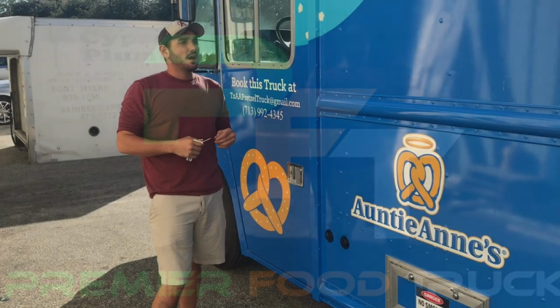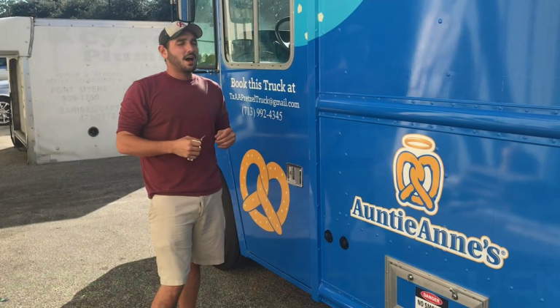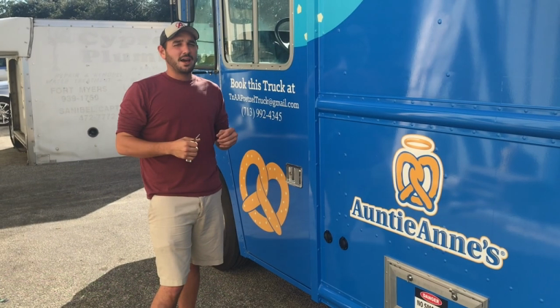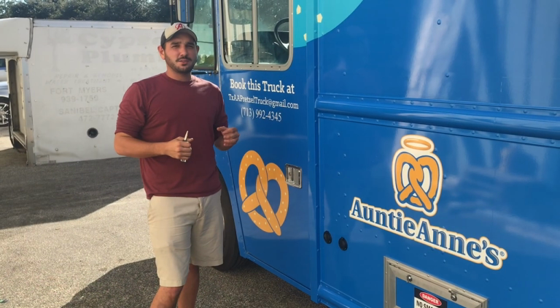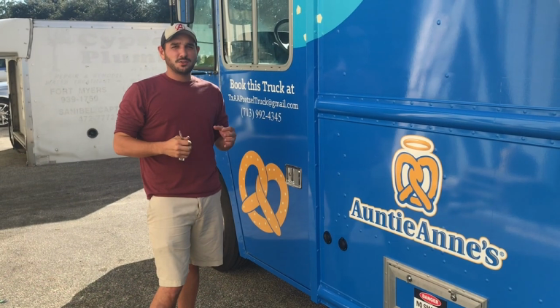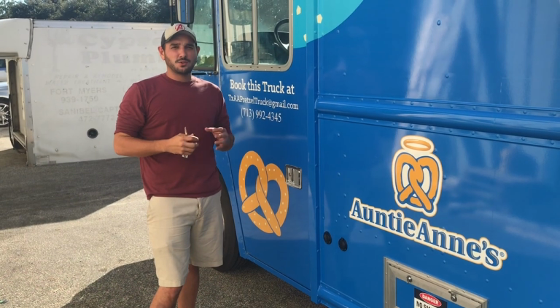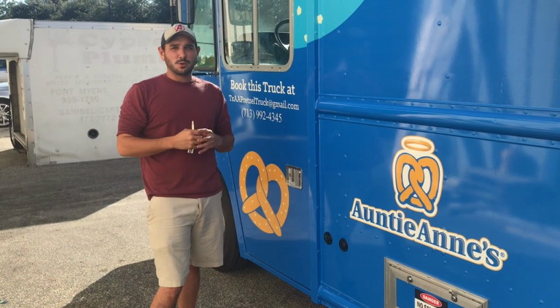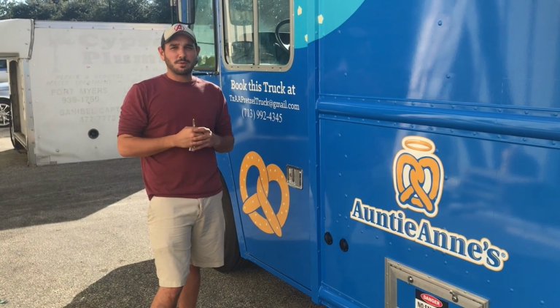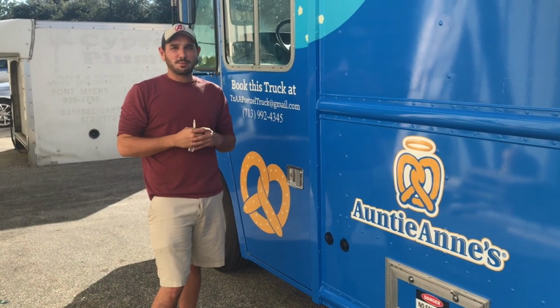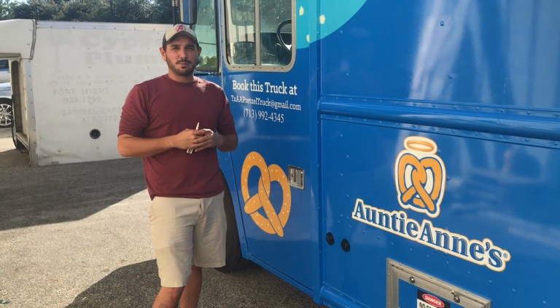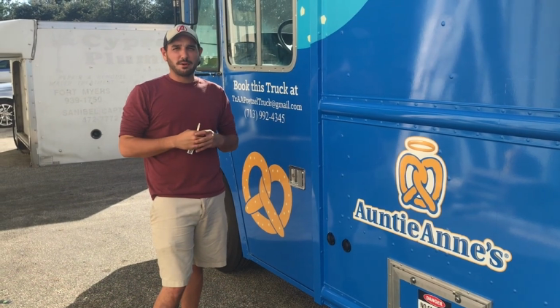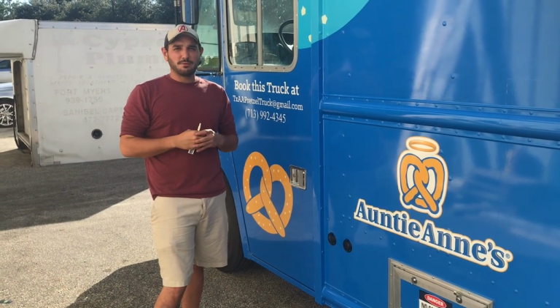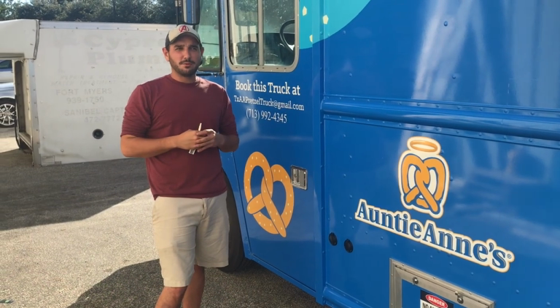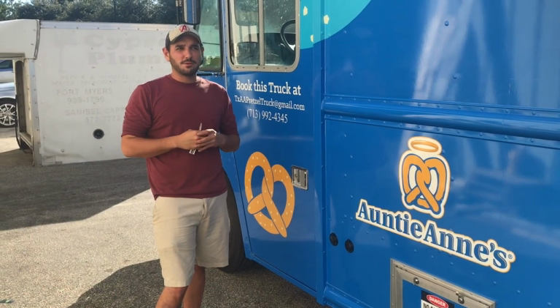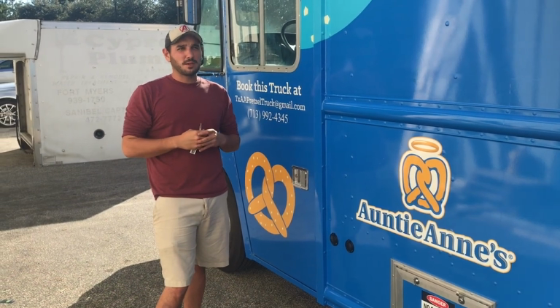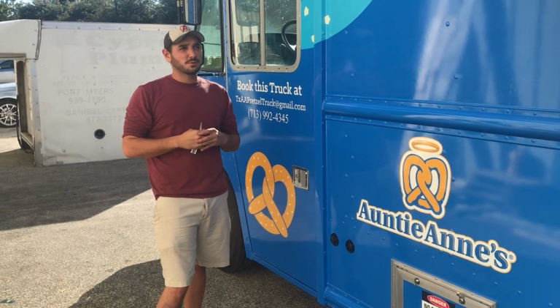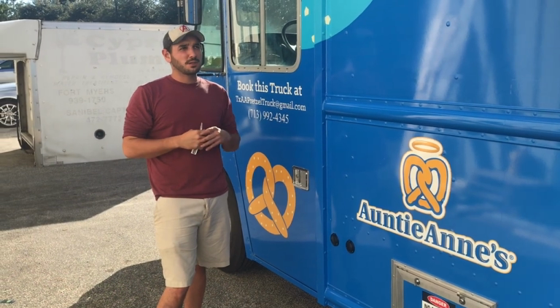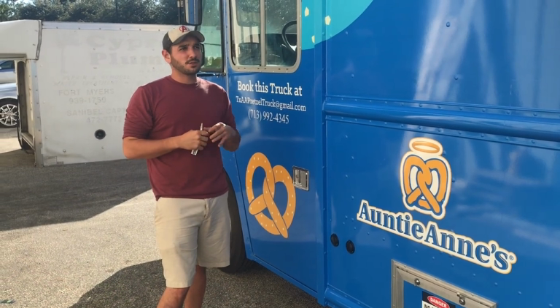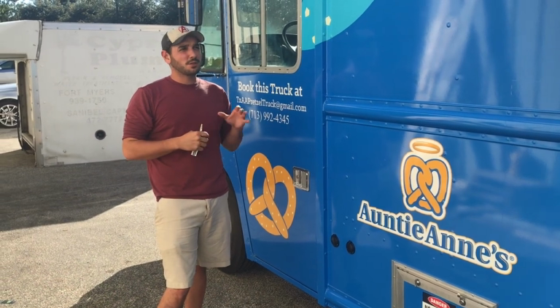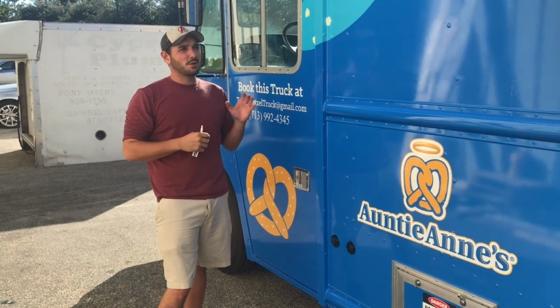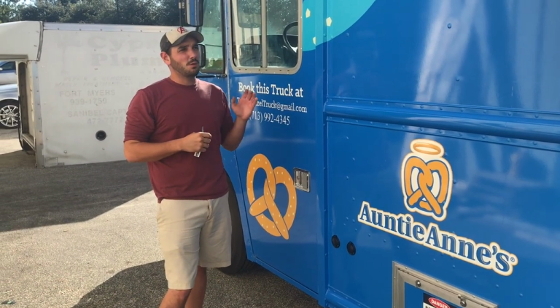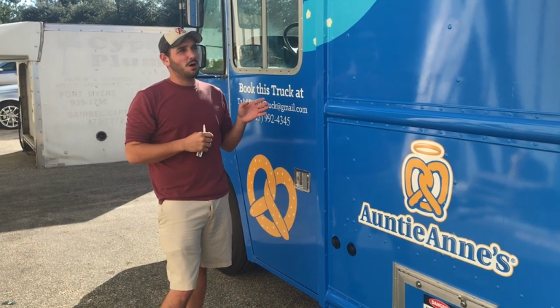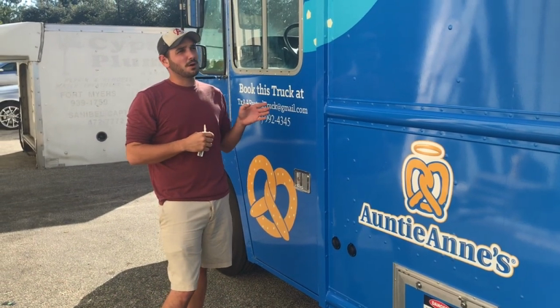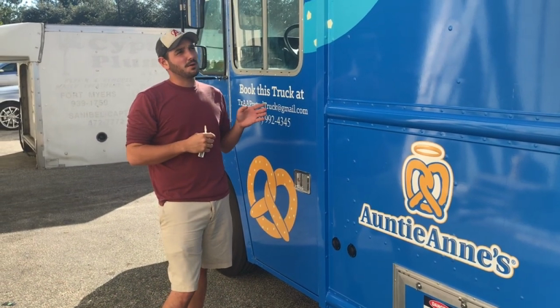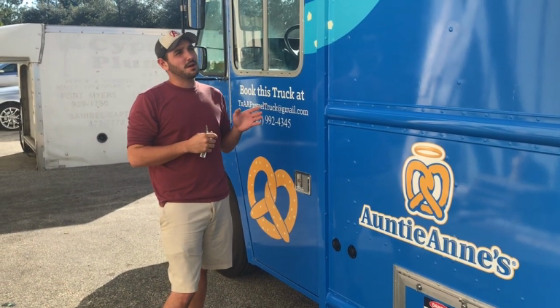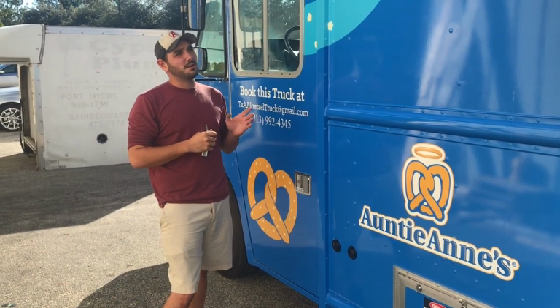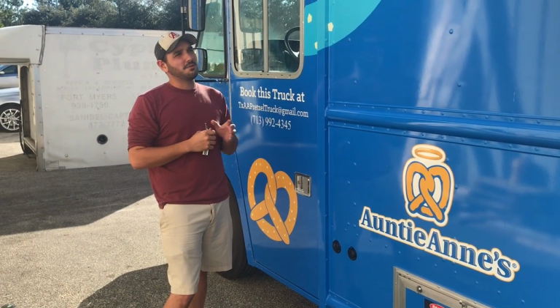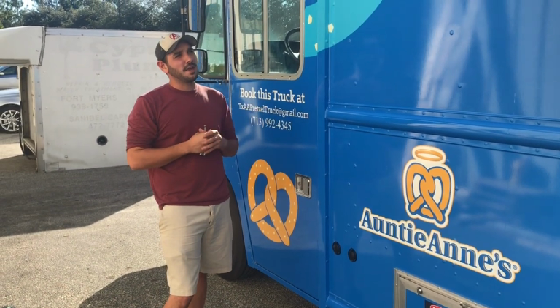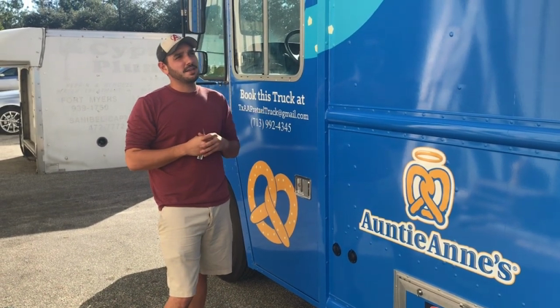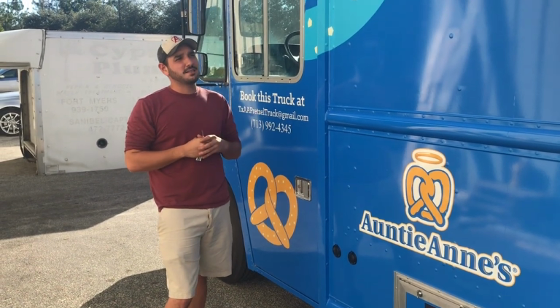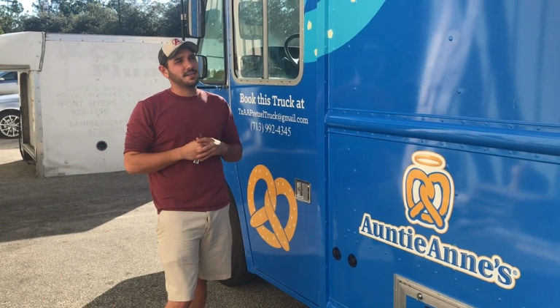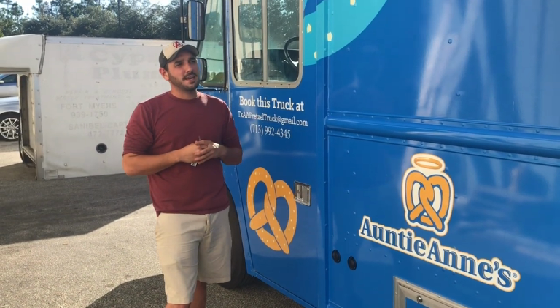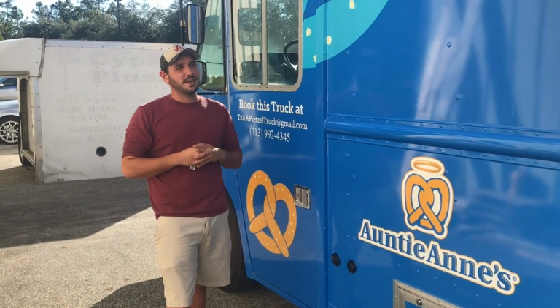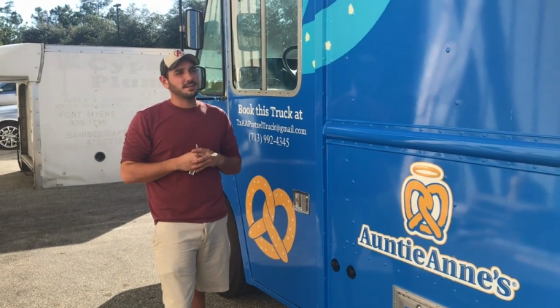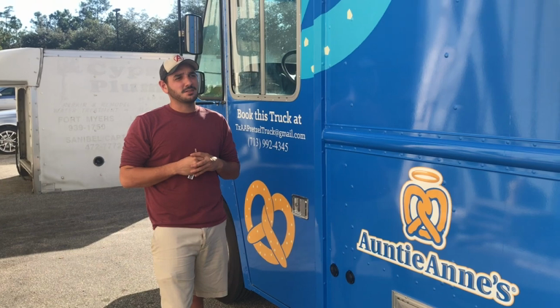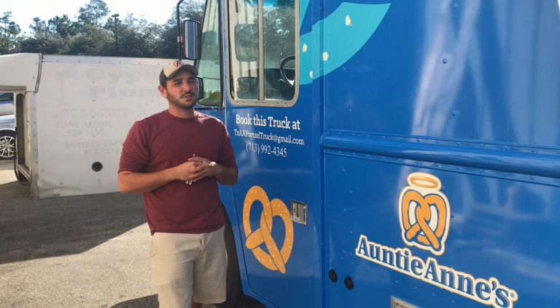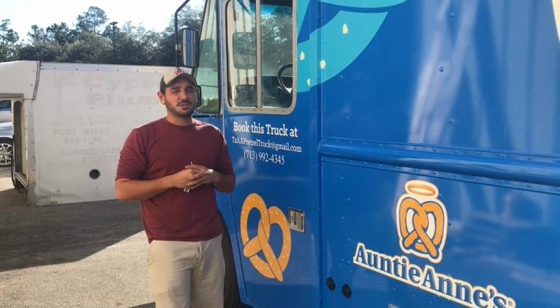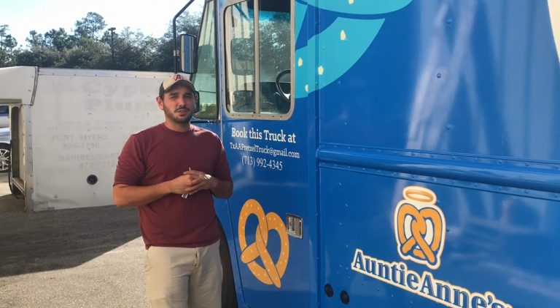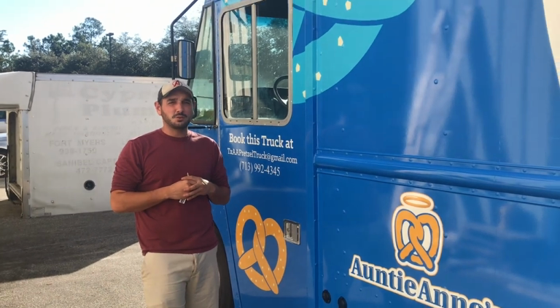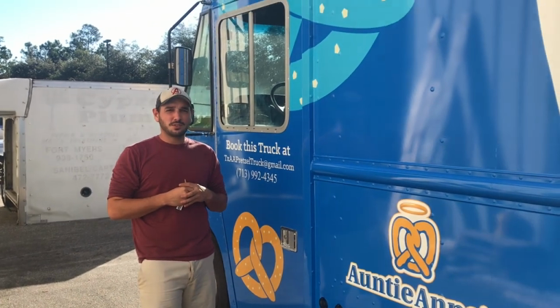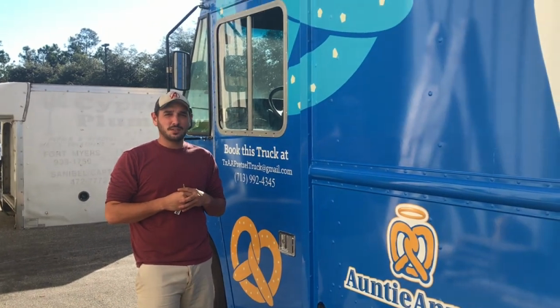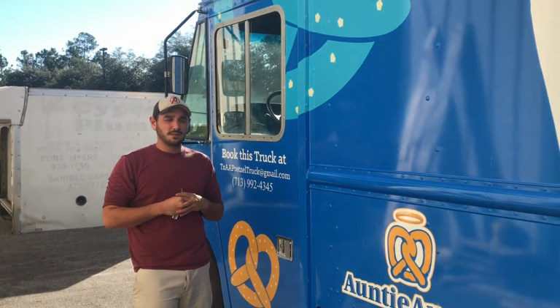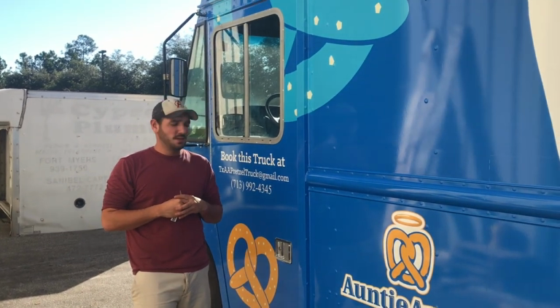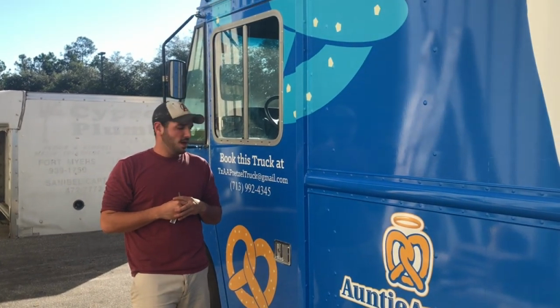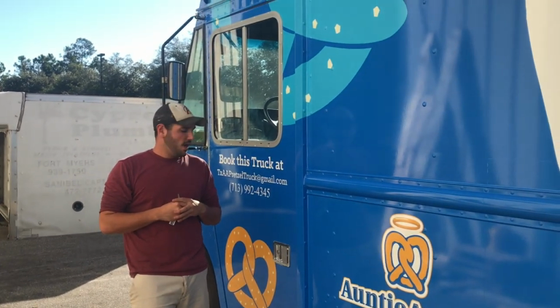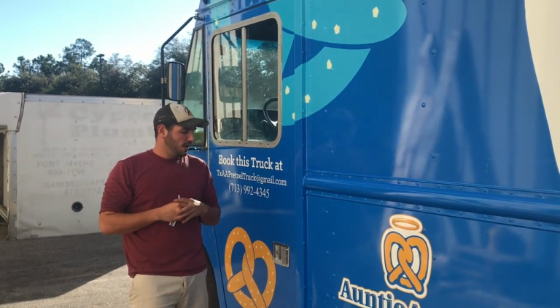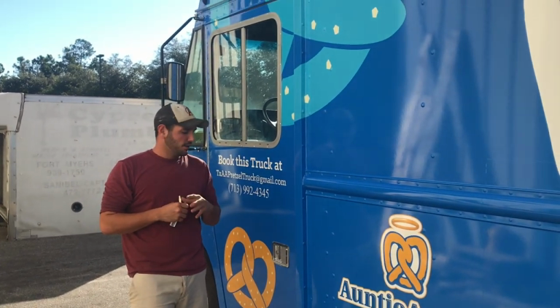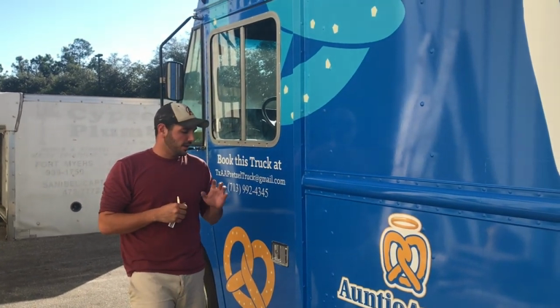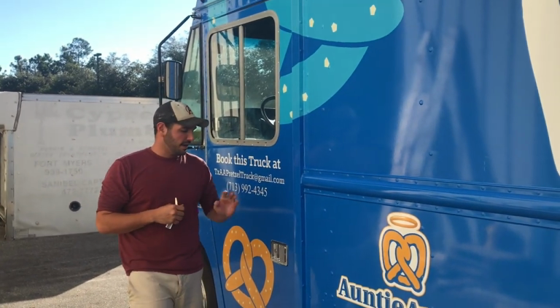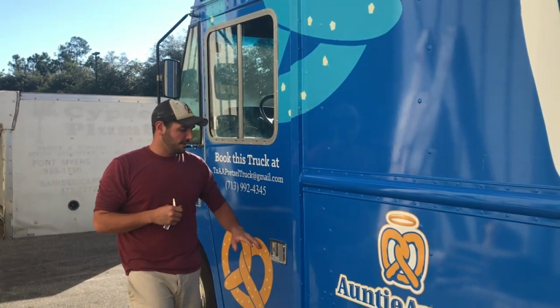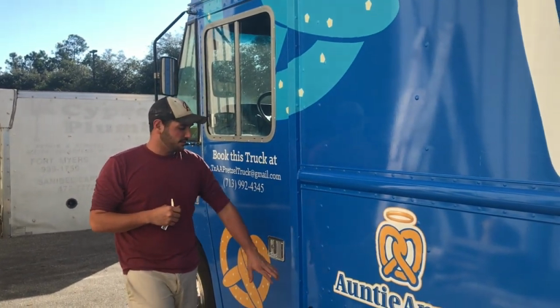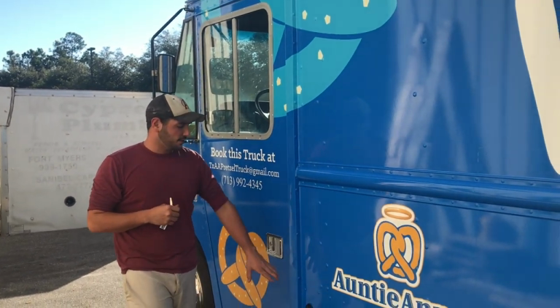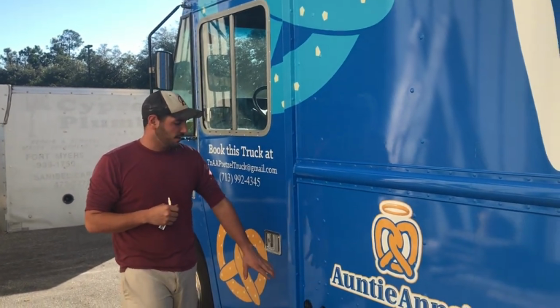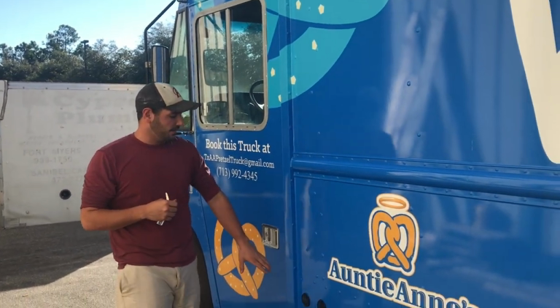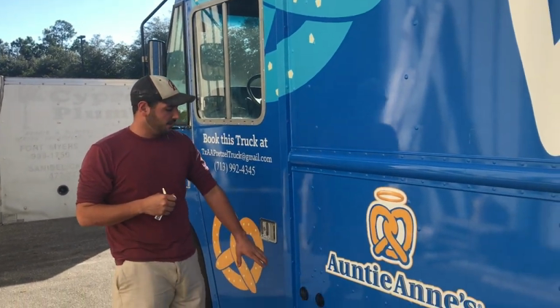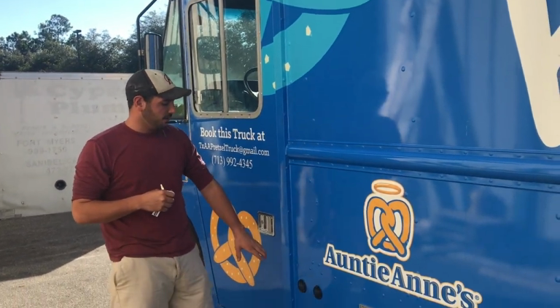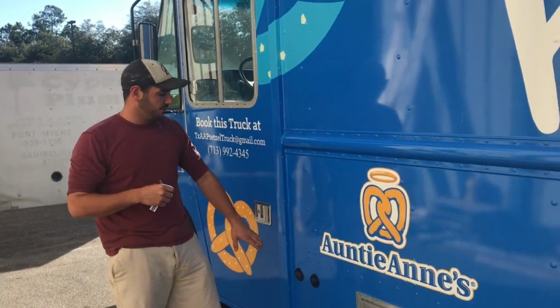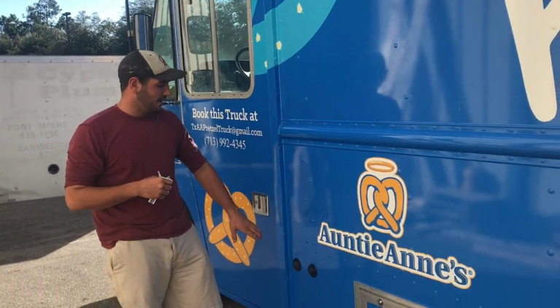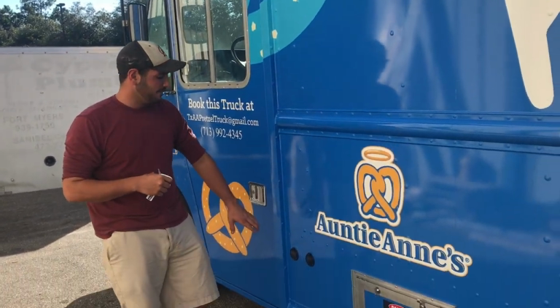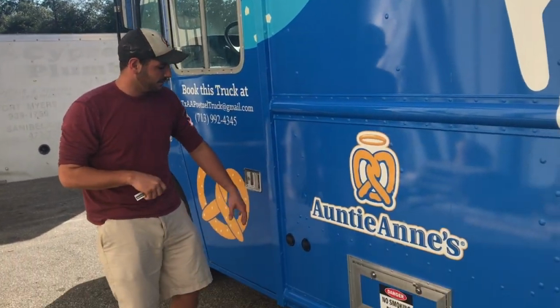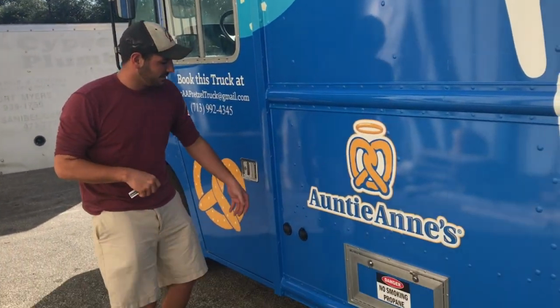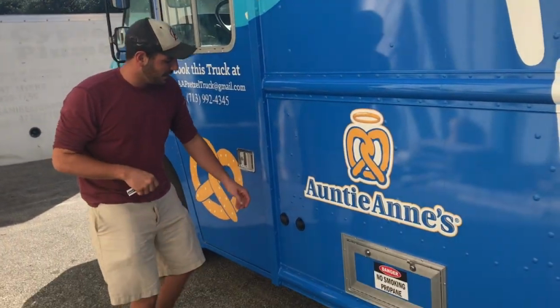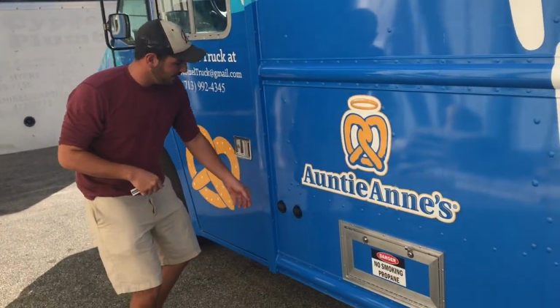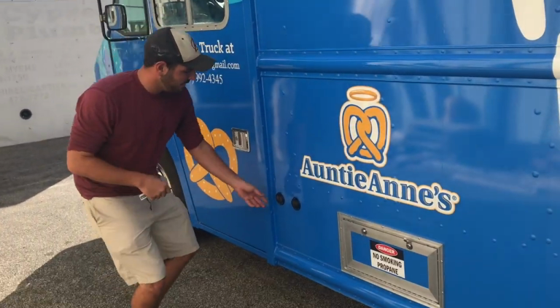Hi, this is Jordan with Premier Food Trucks. We're going to show you a walk around of Auntie Ann's Houston. We're going to head start here on the driver's side.